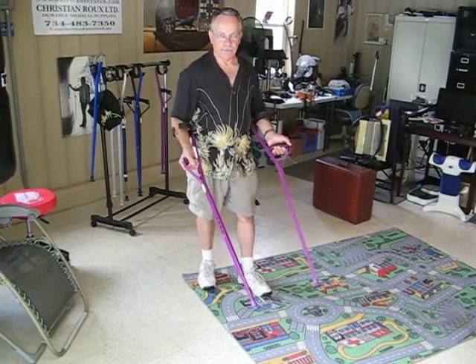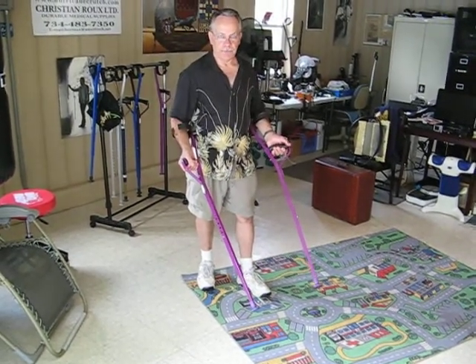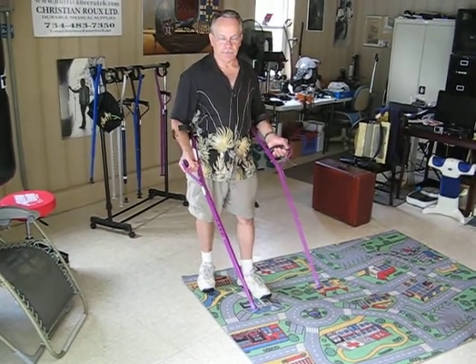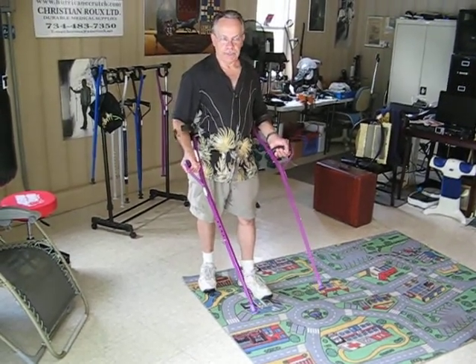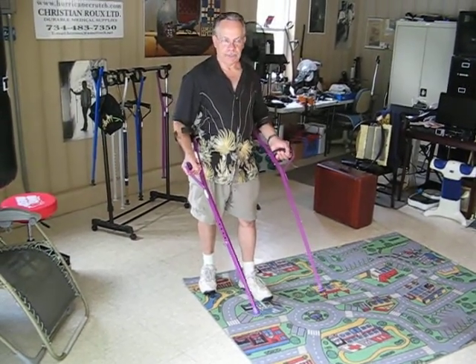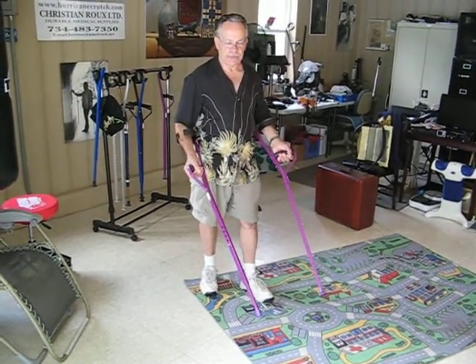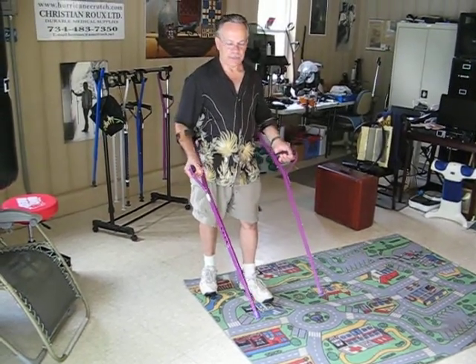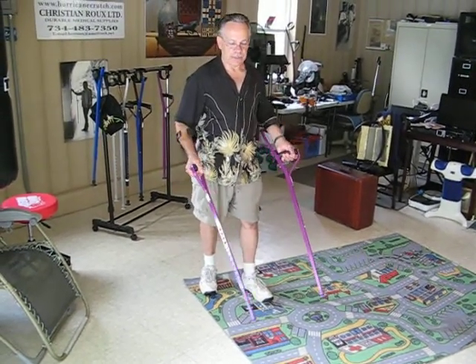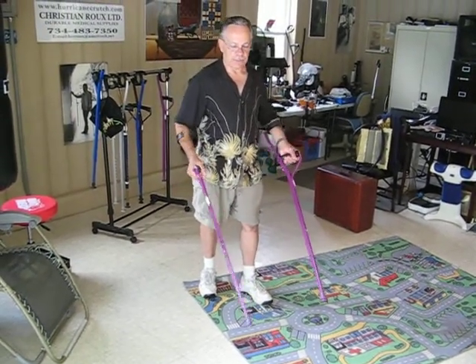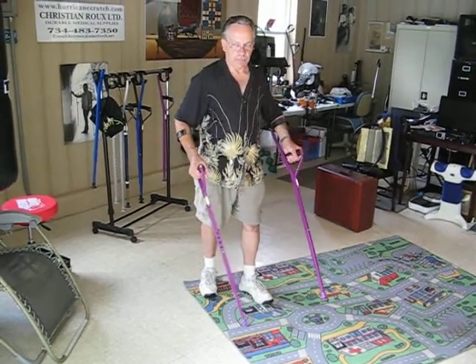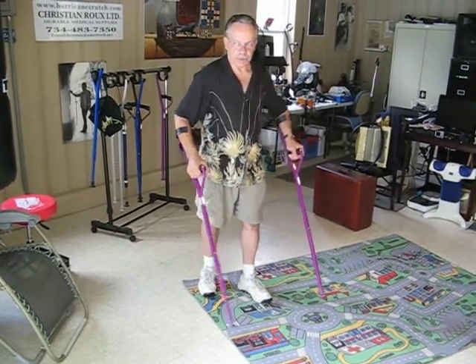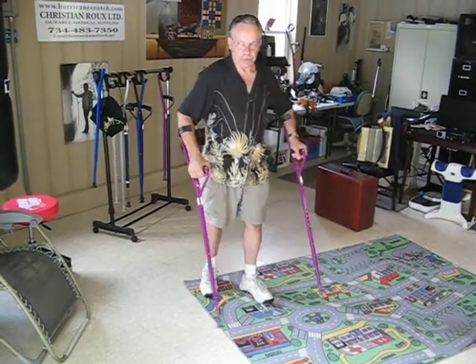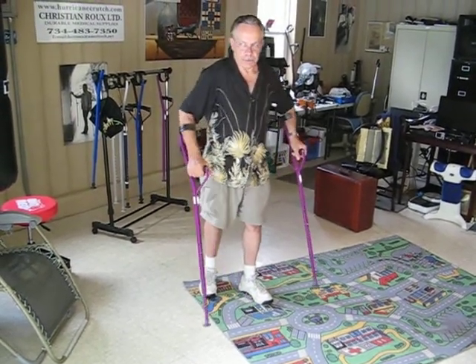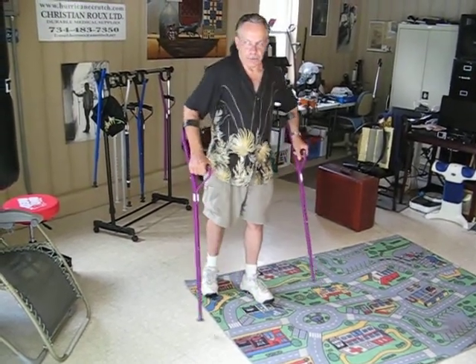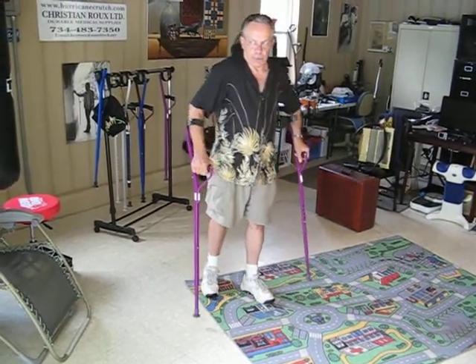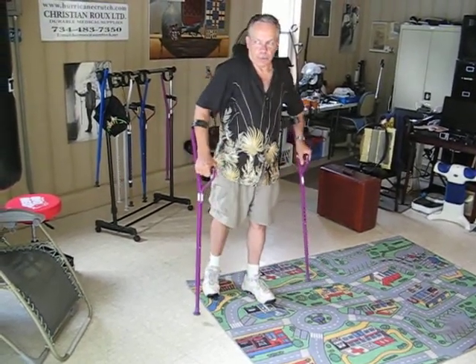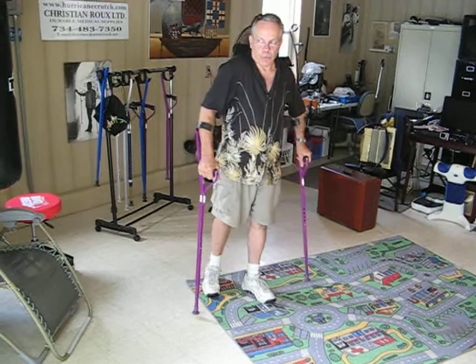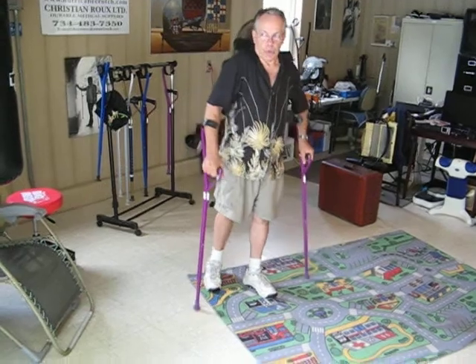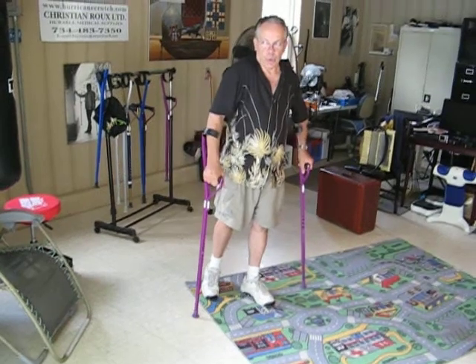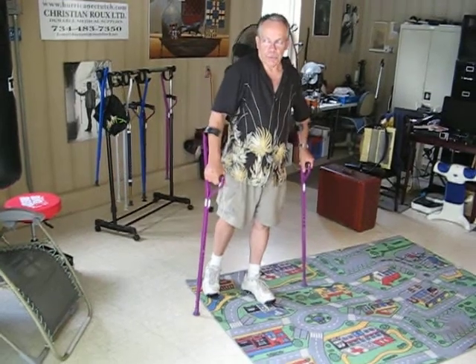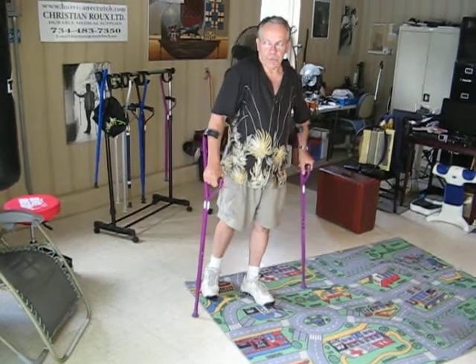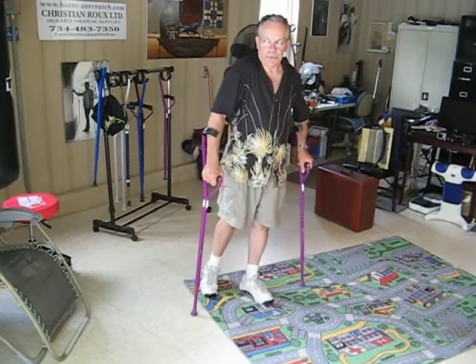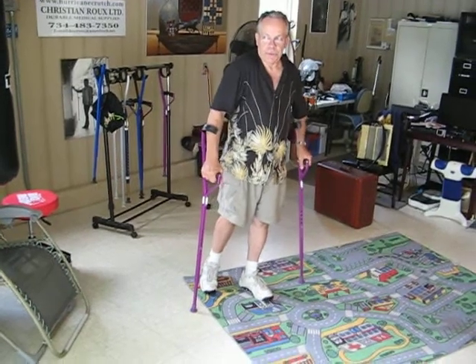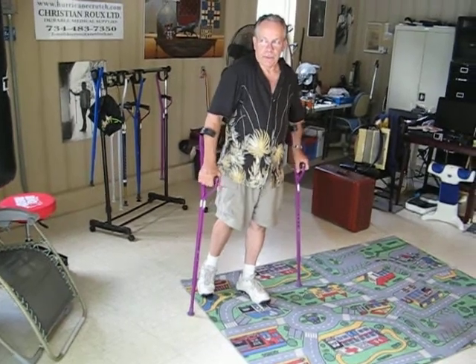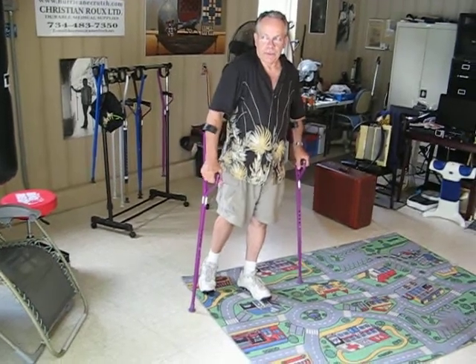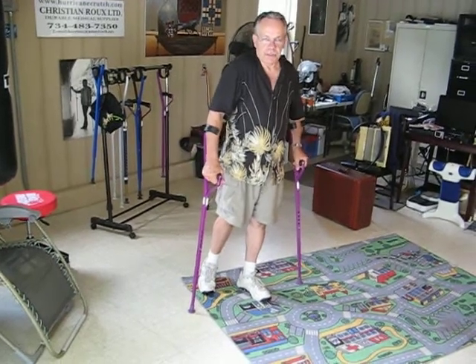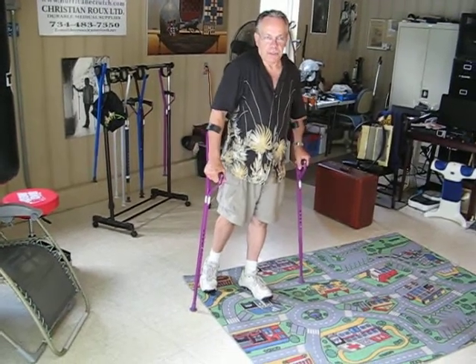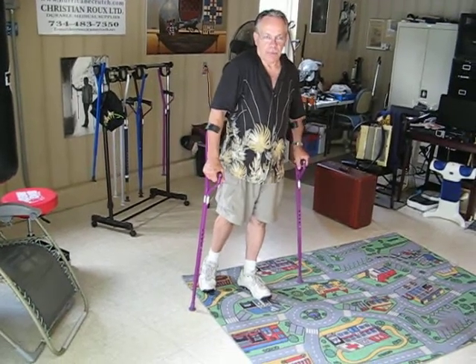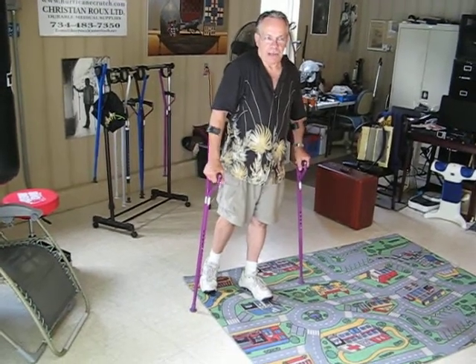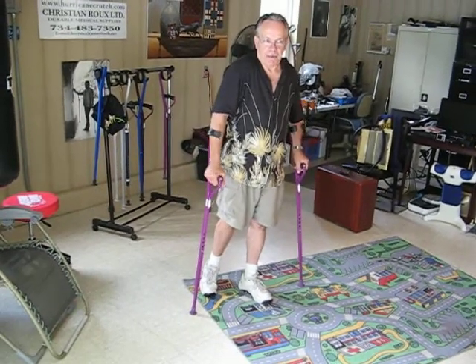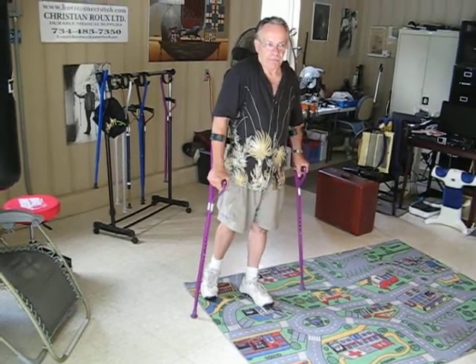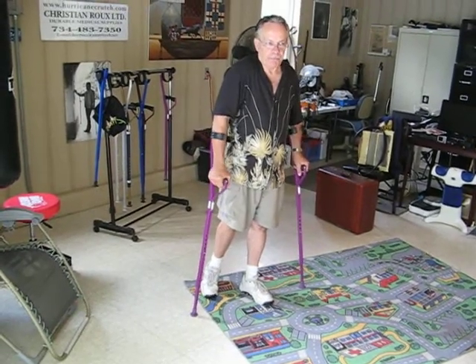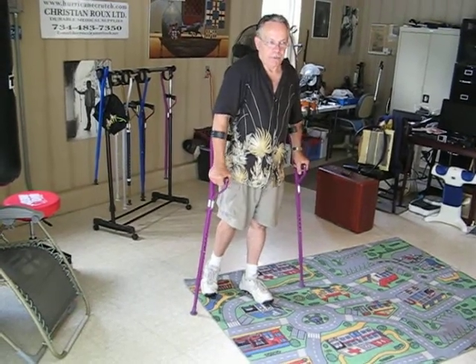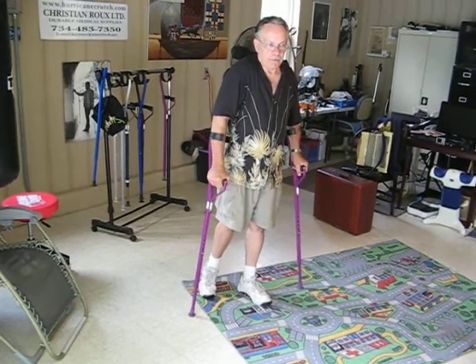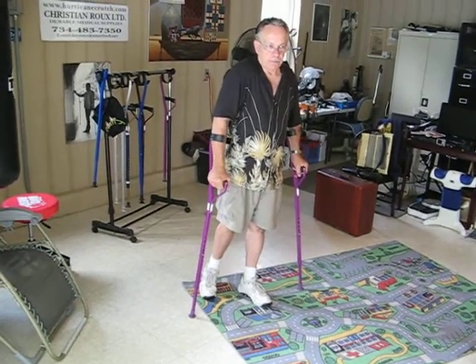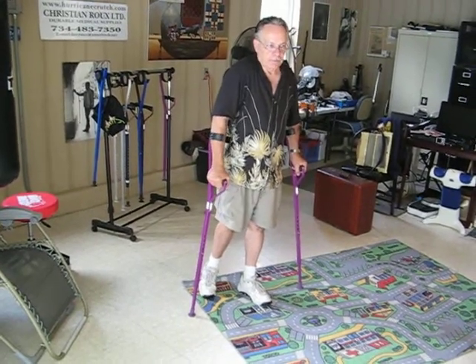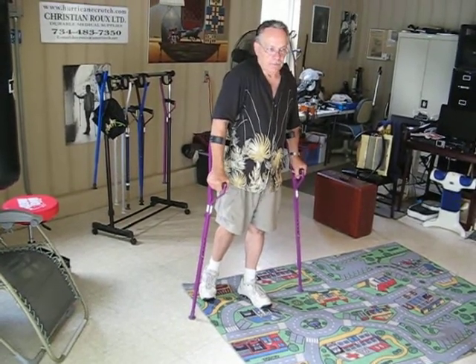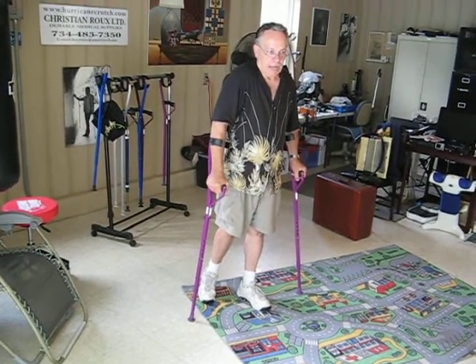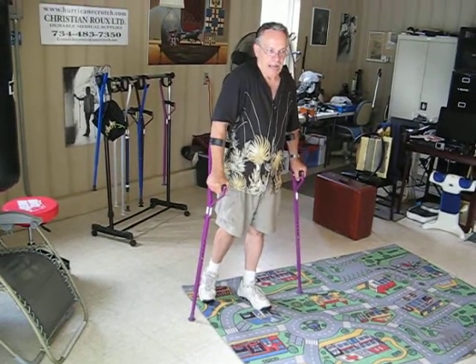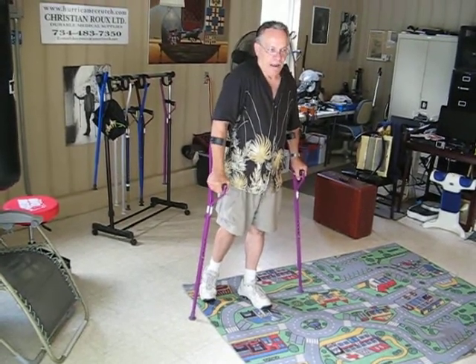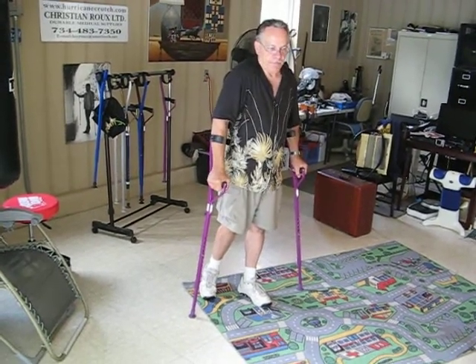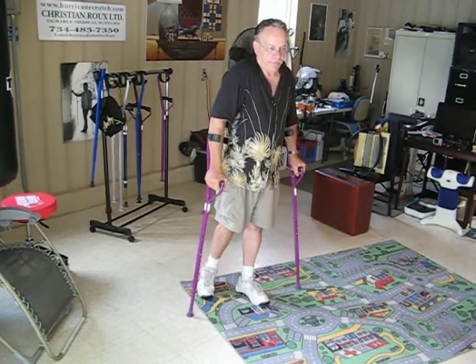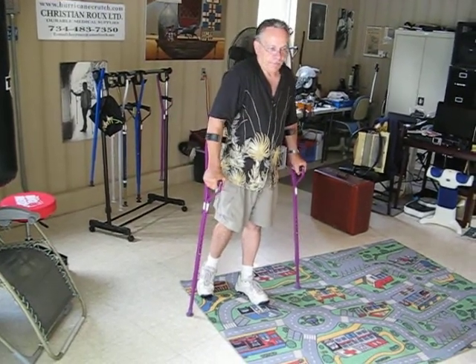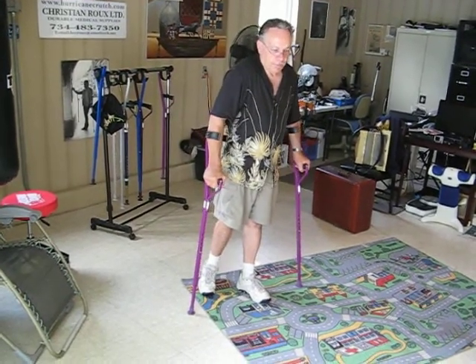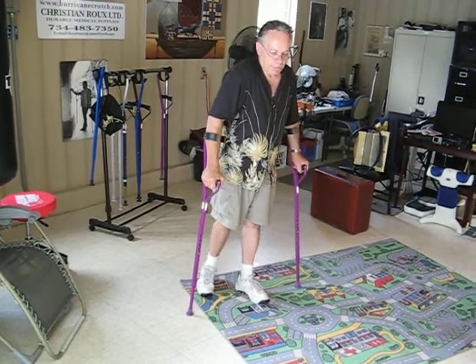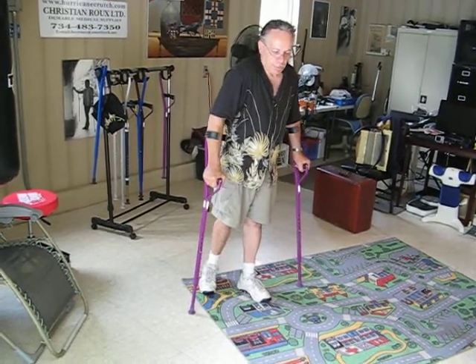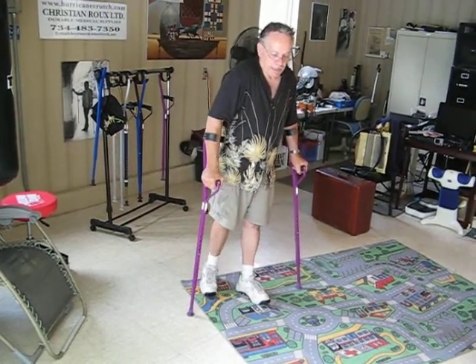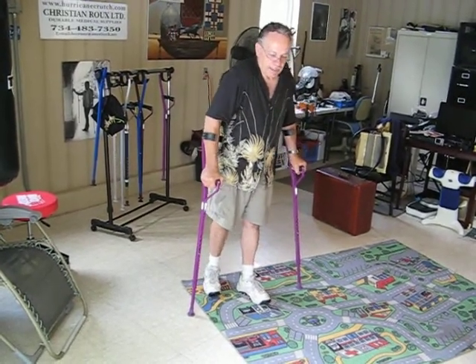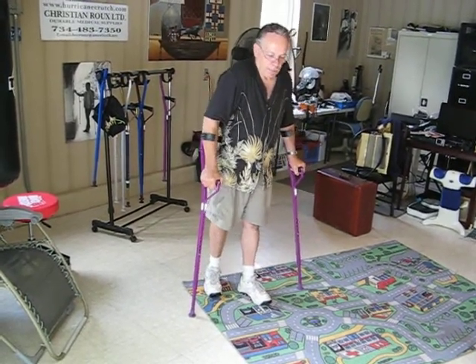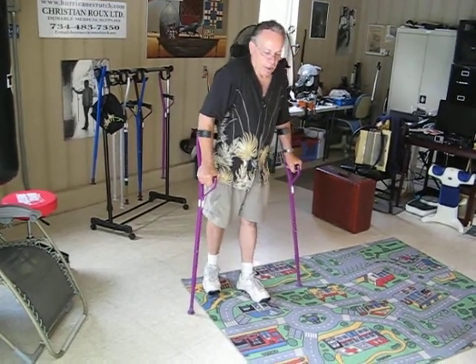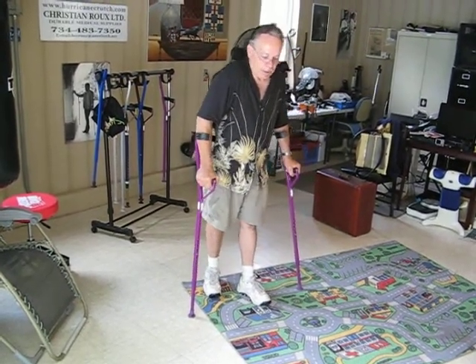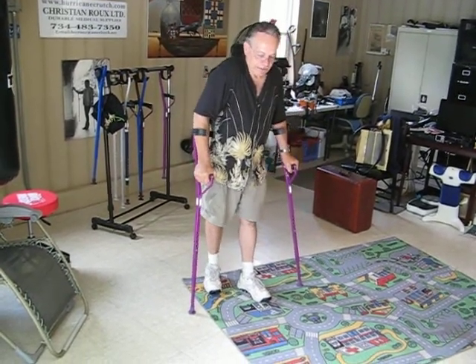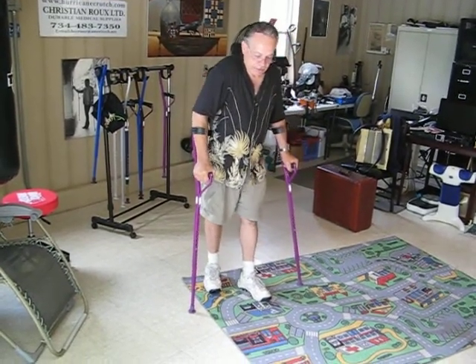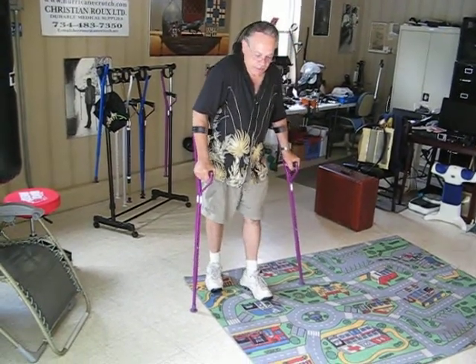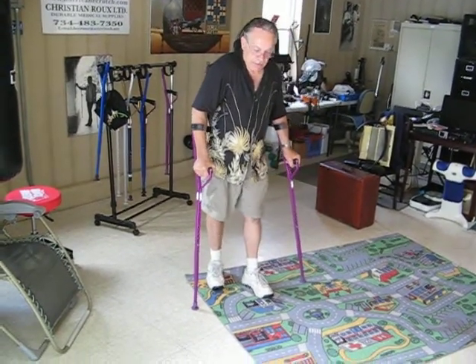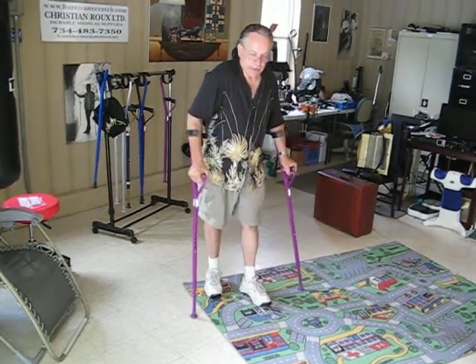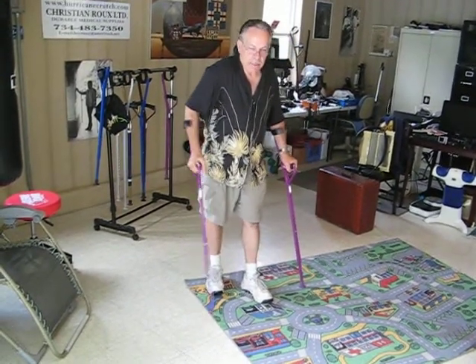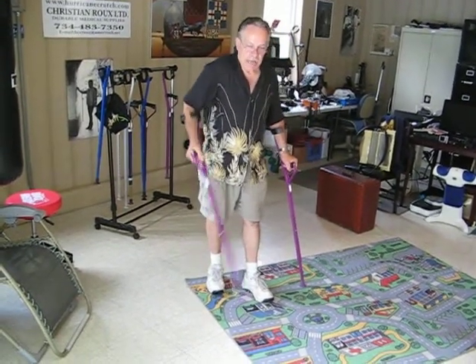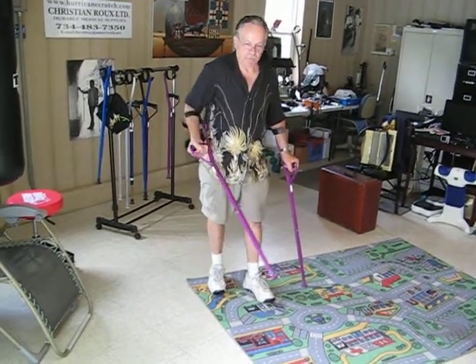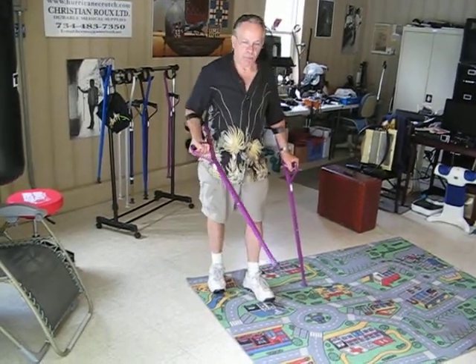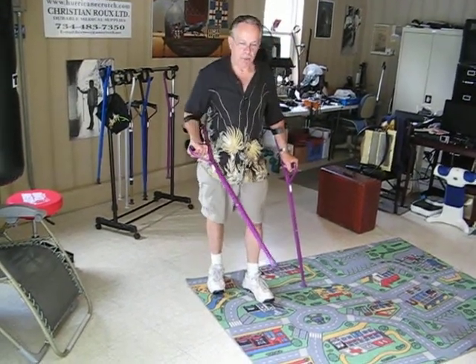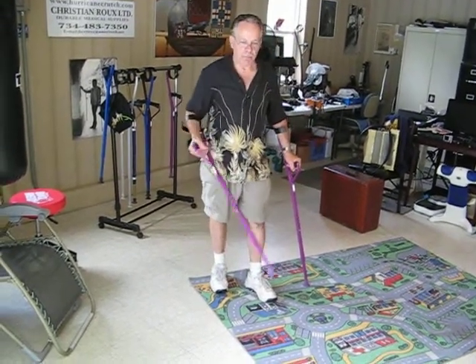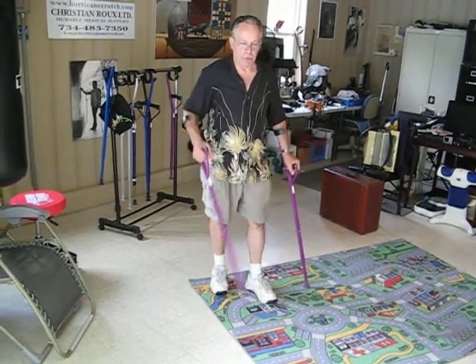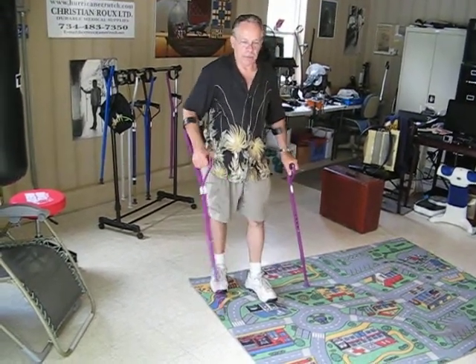Very interesting for the store owner — you don't have to have so many models. You have one model.